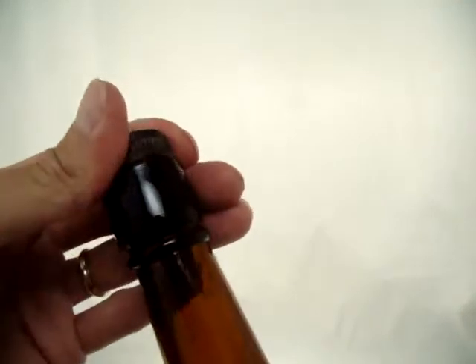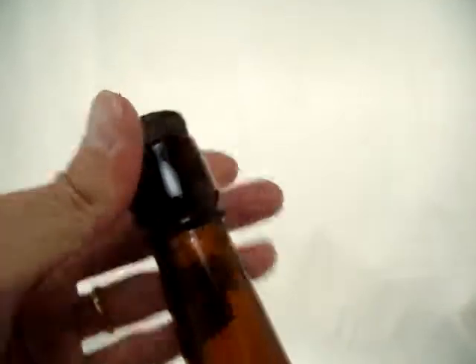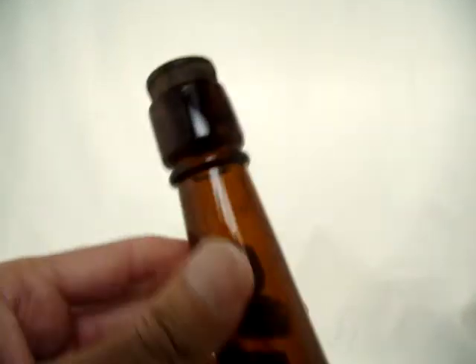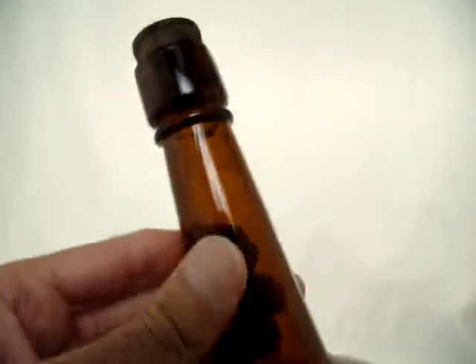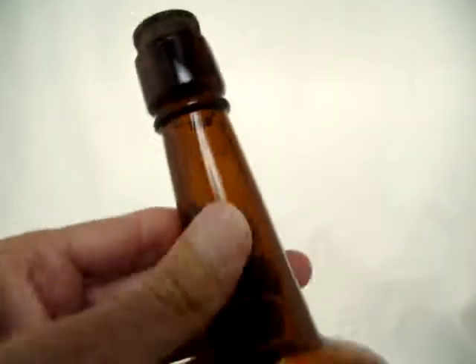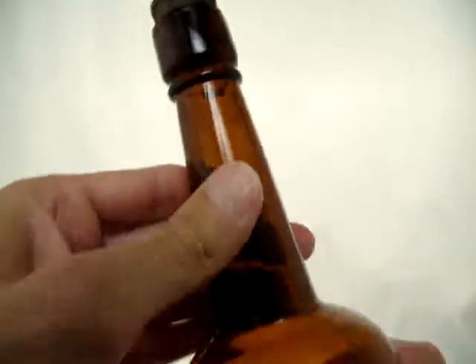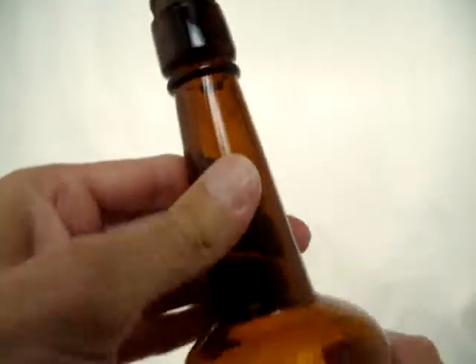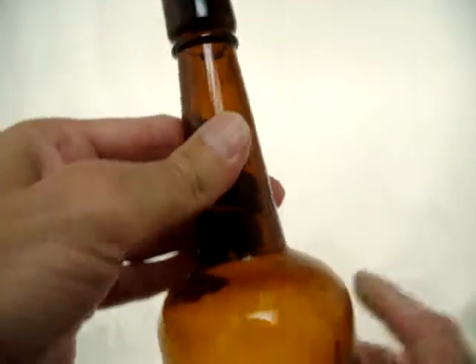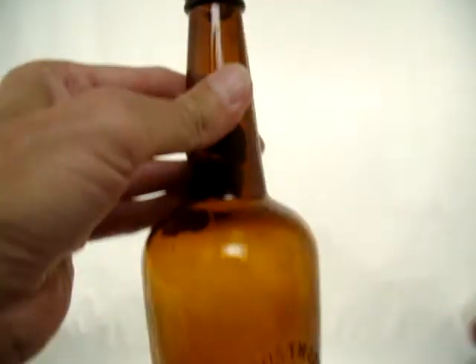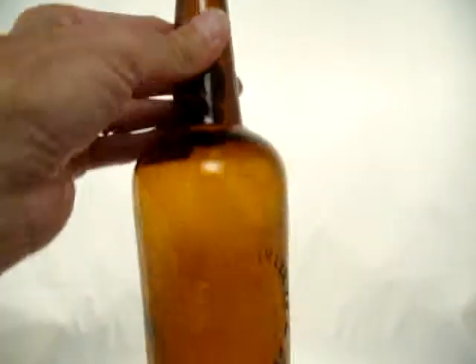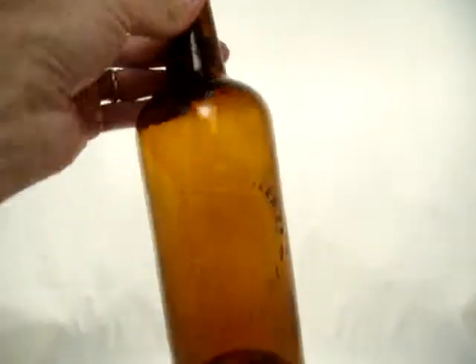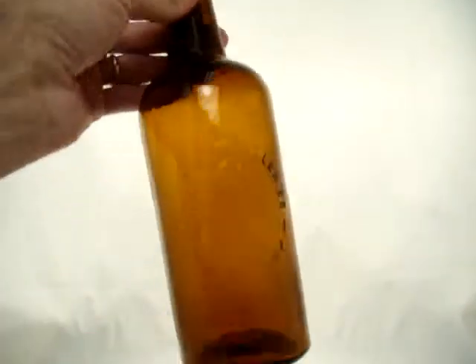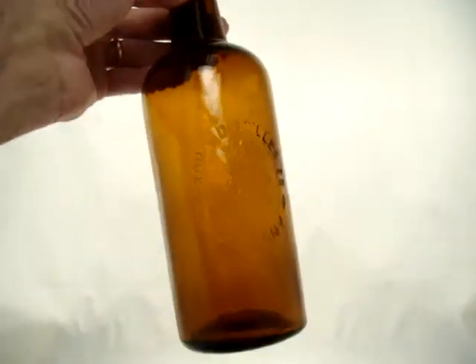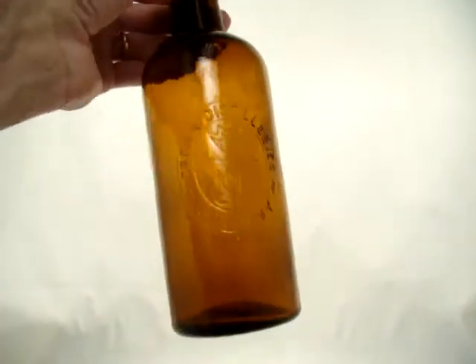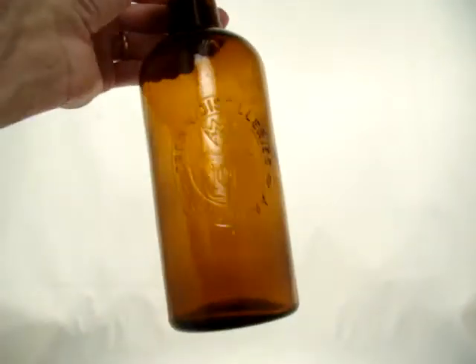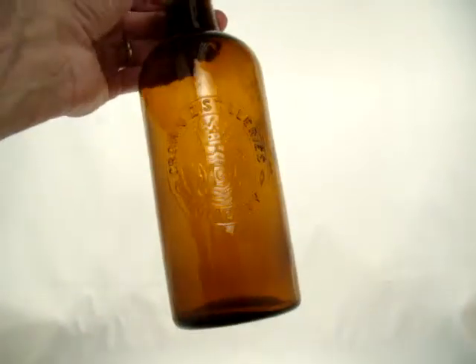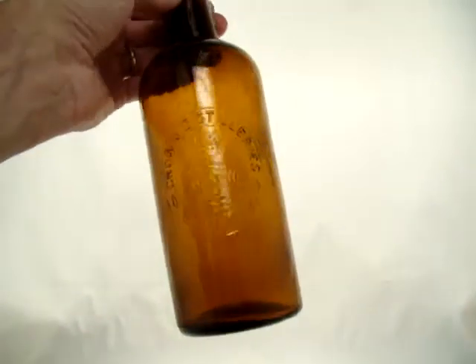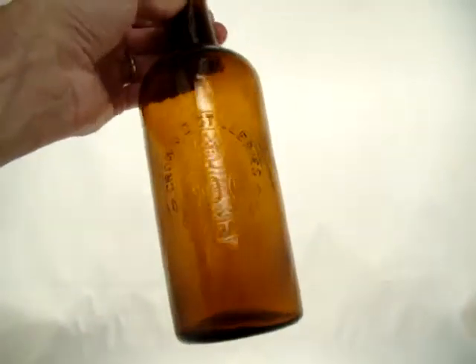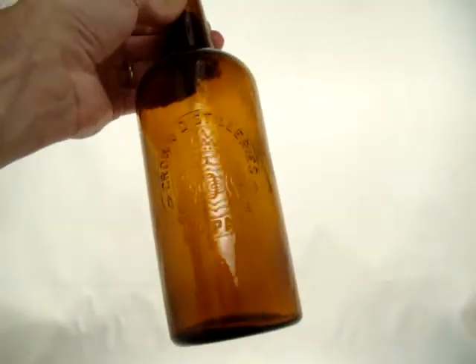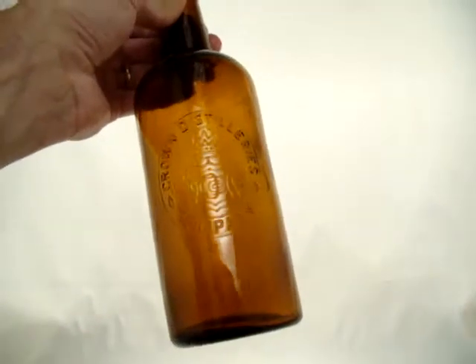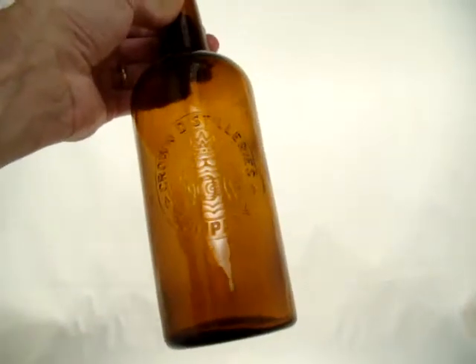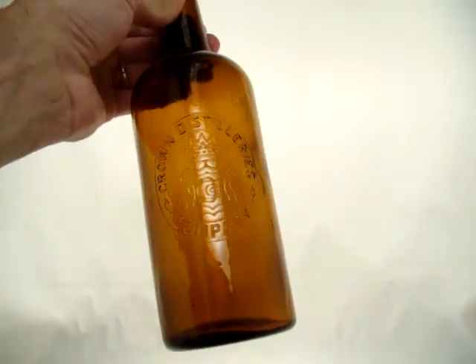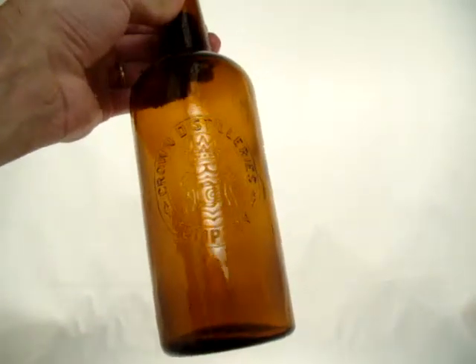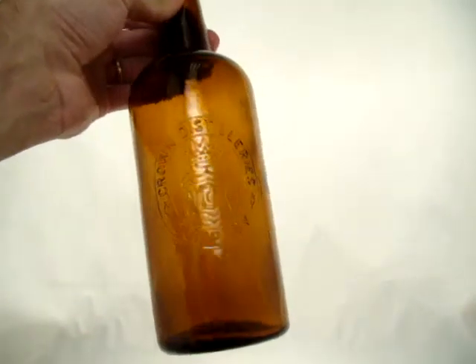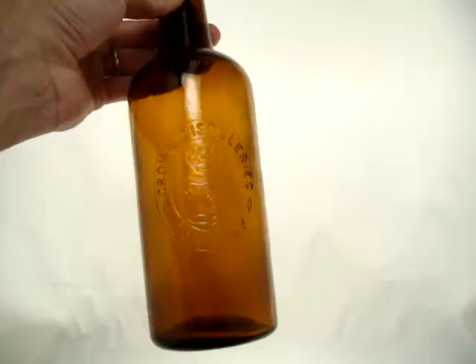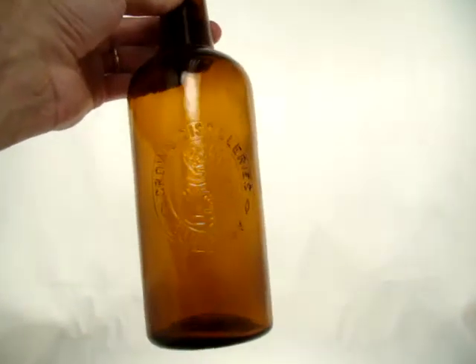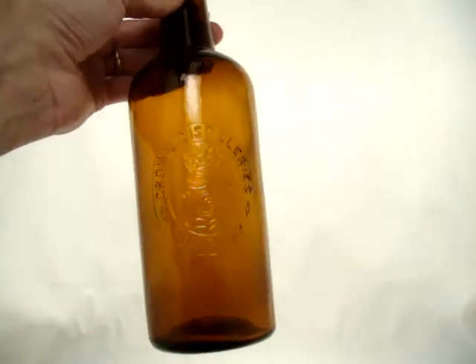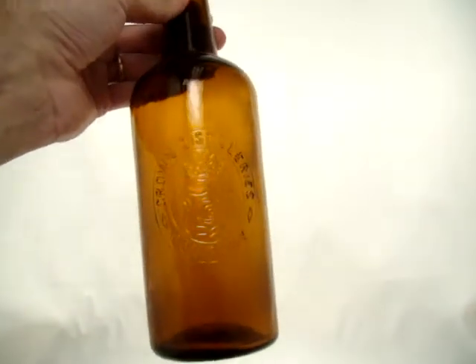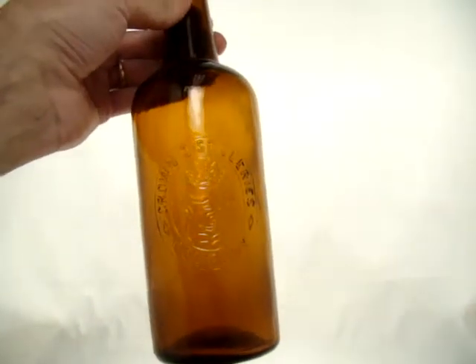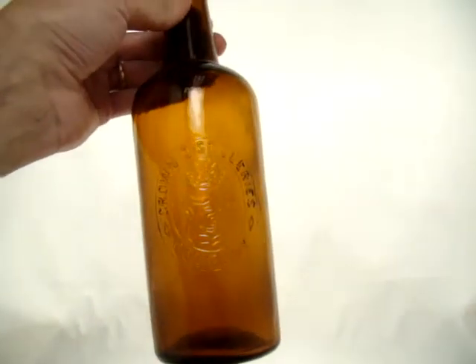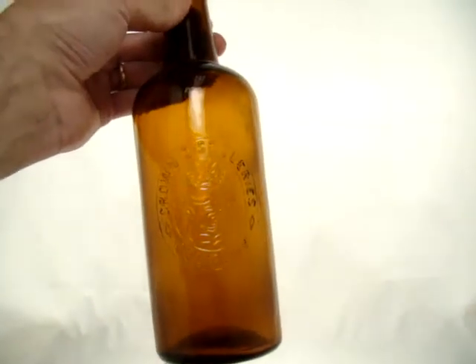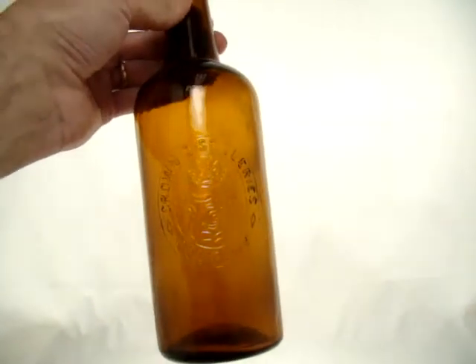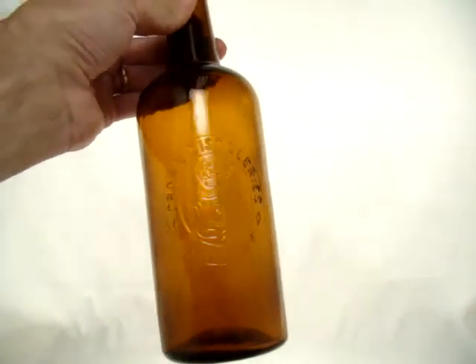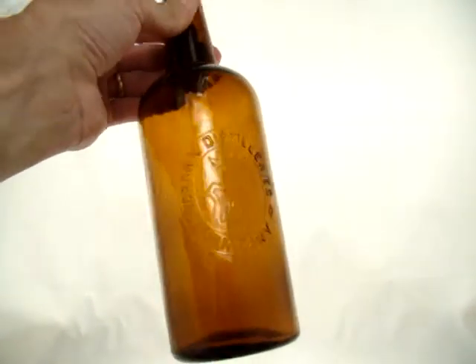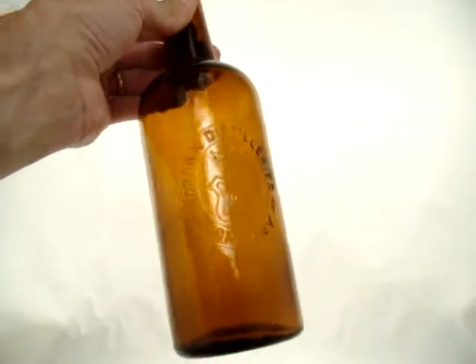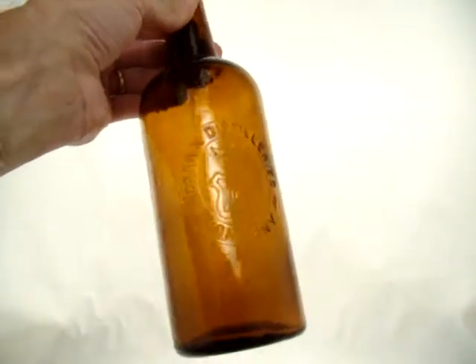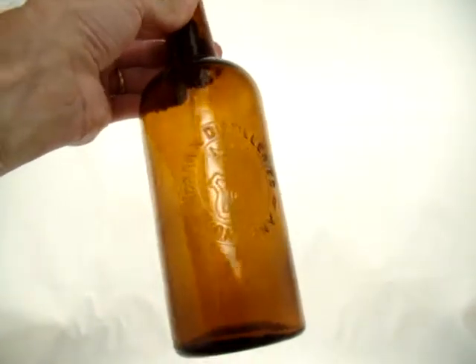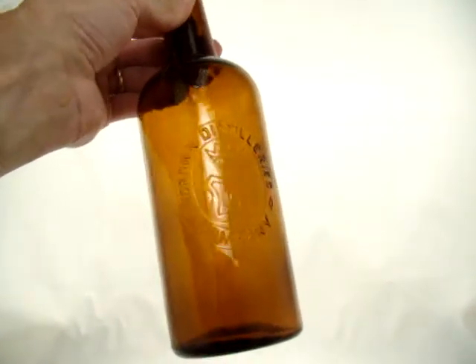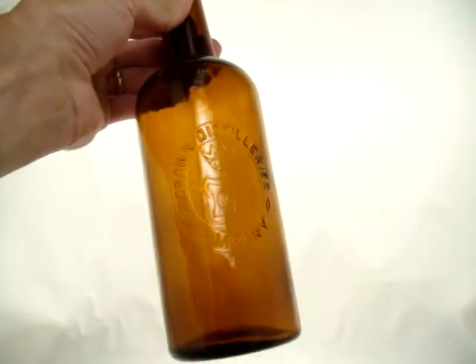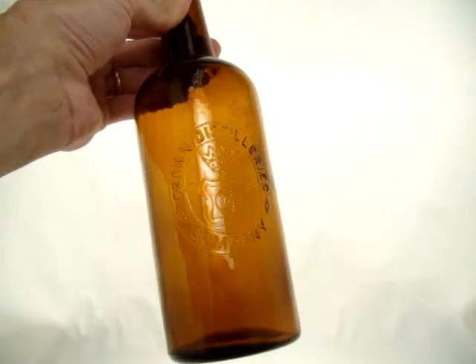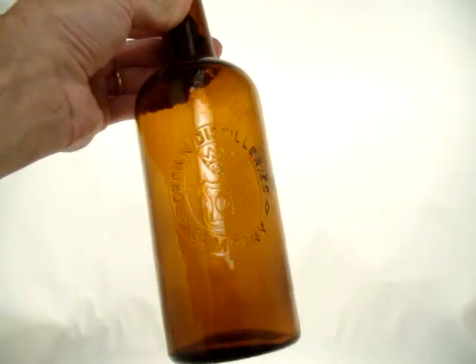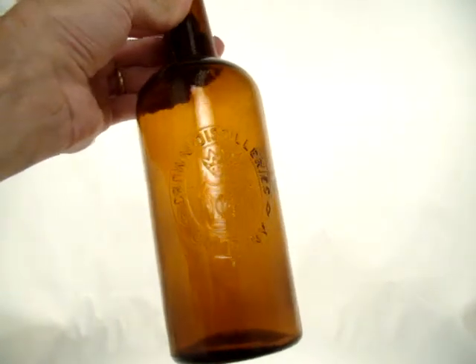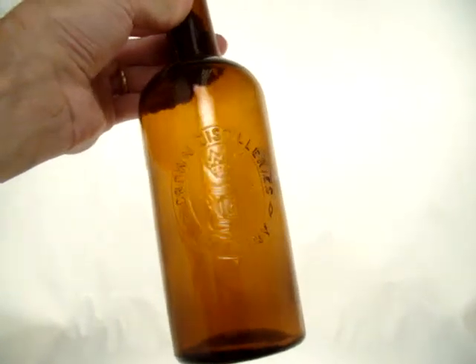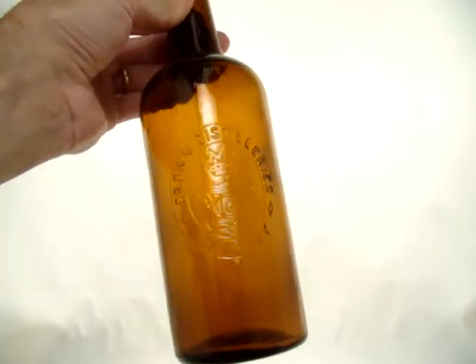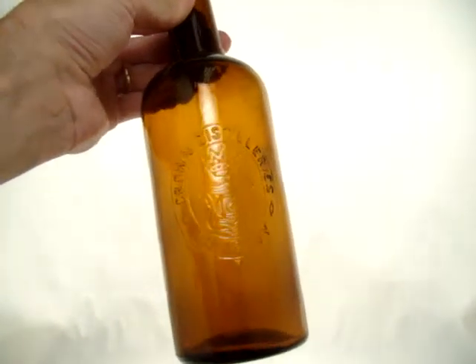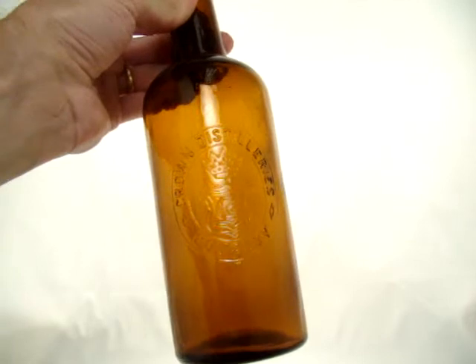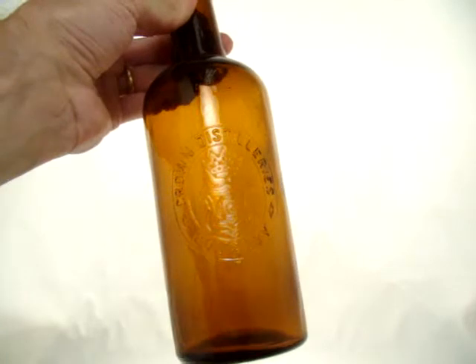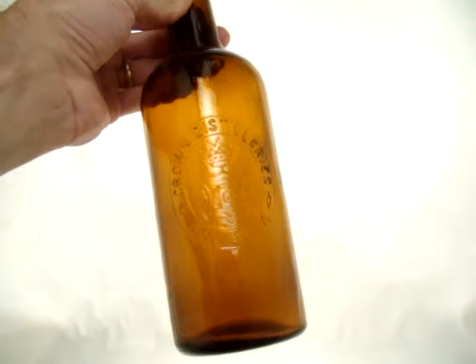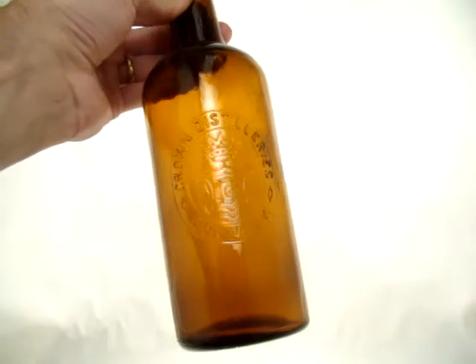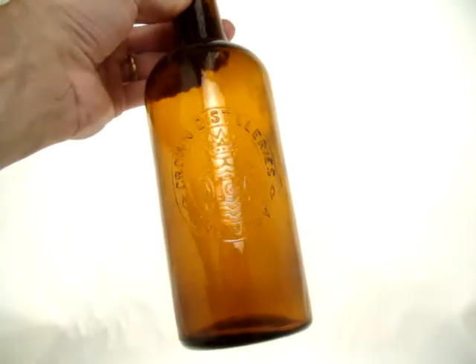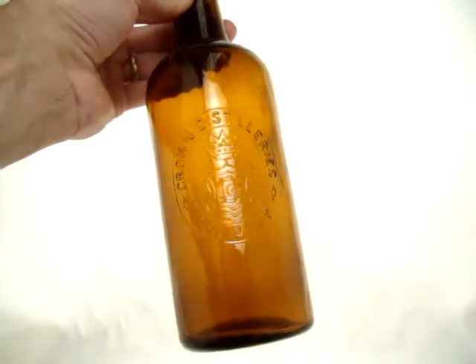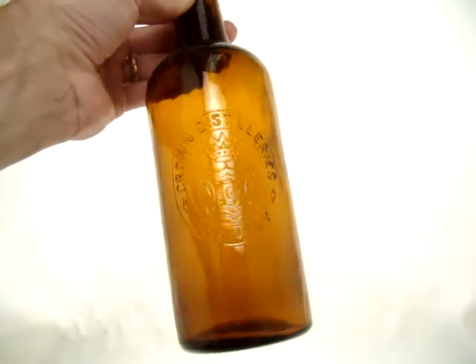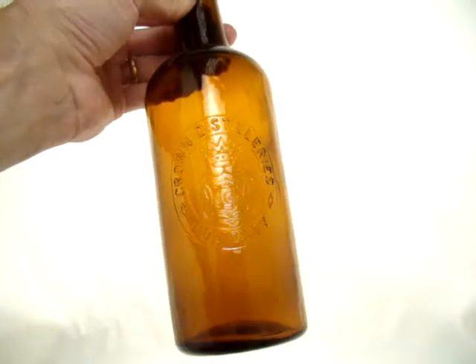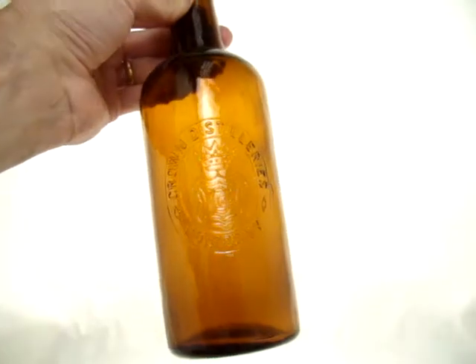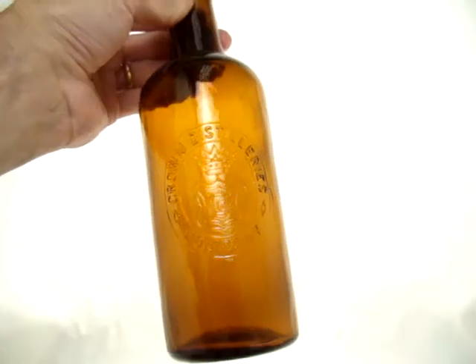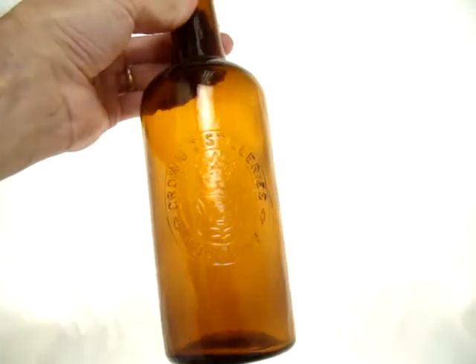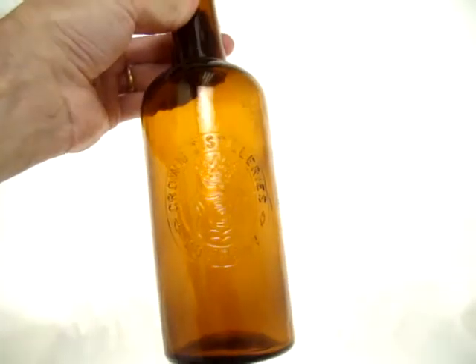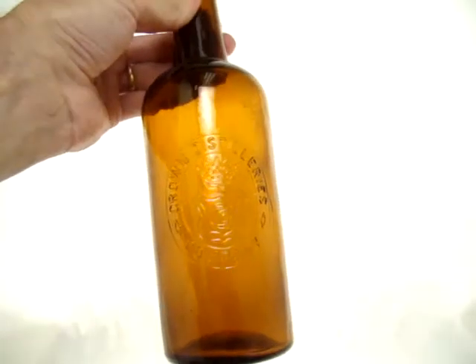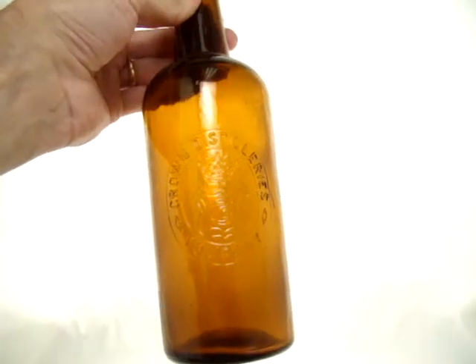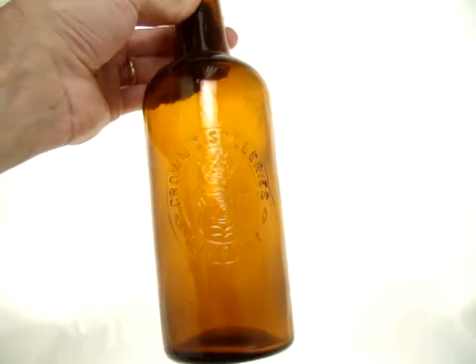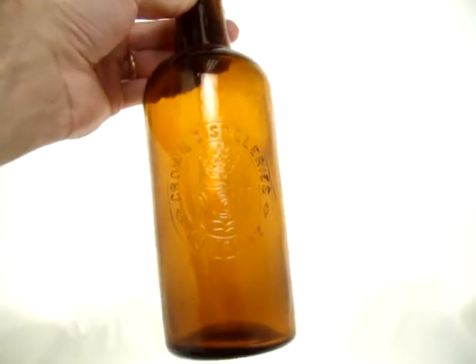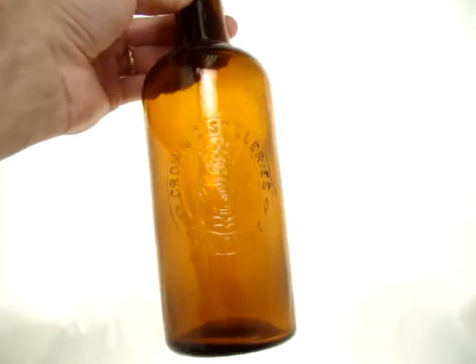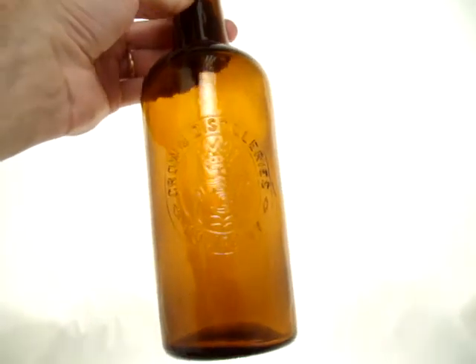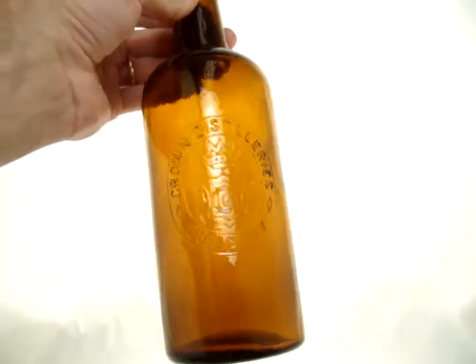Put the top back on there. That's just about what you'll be seeing on your shelf.